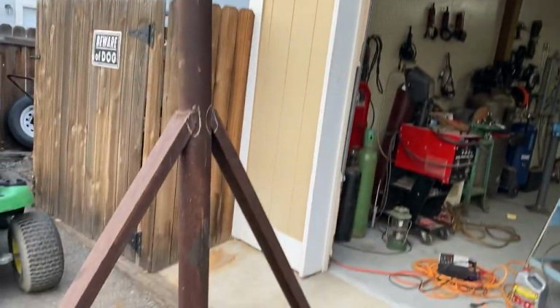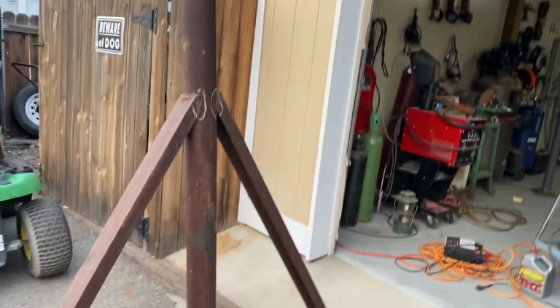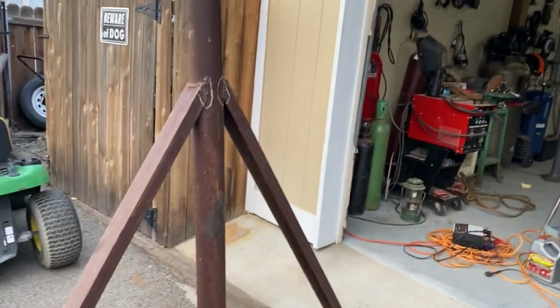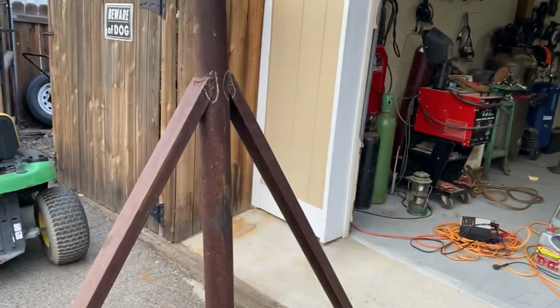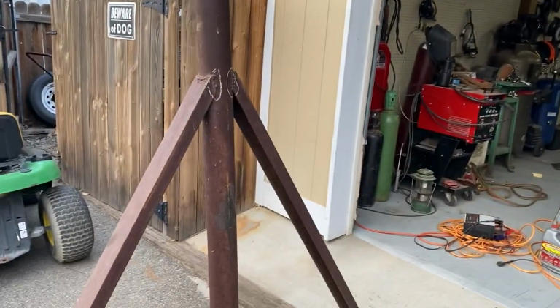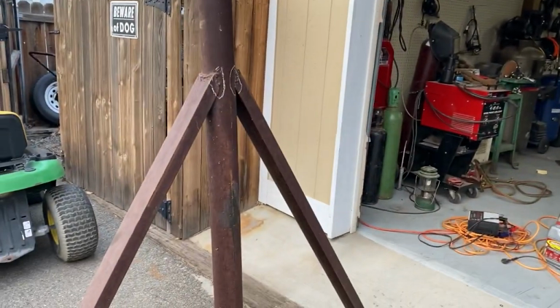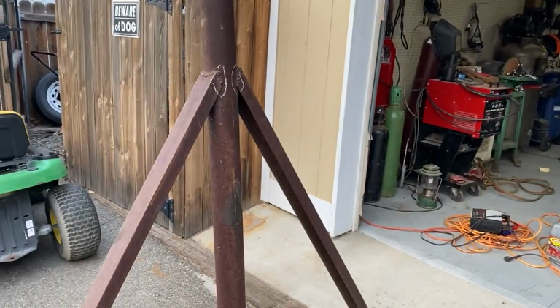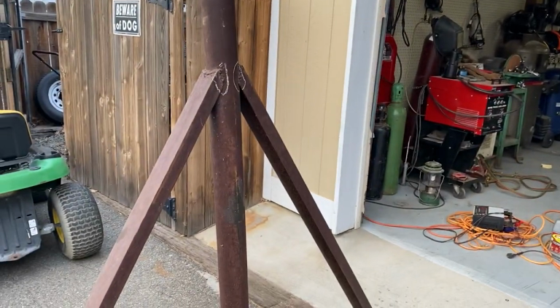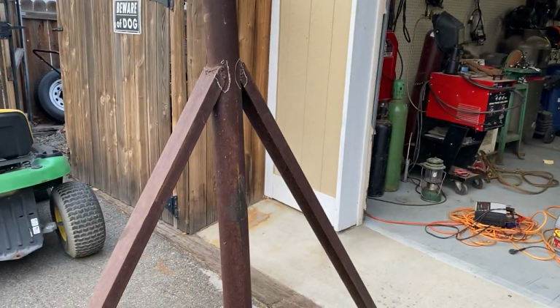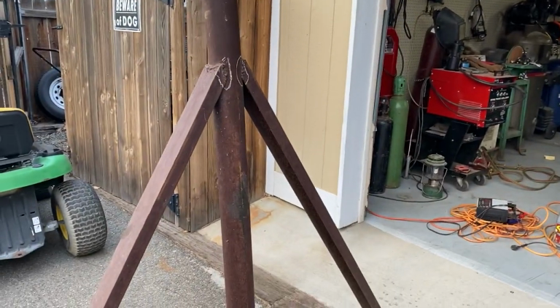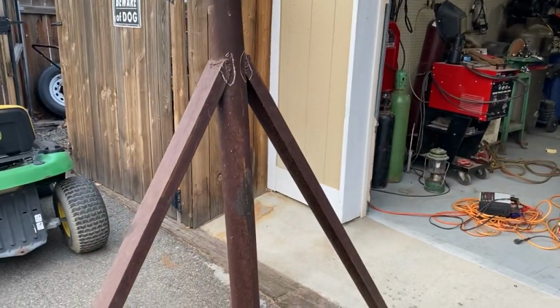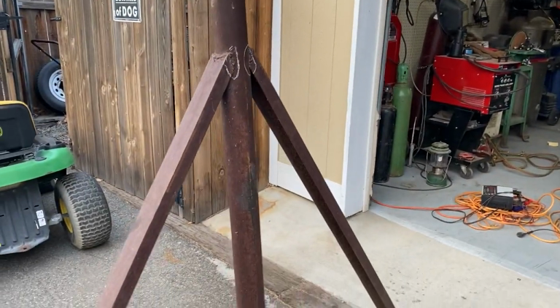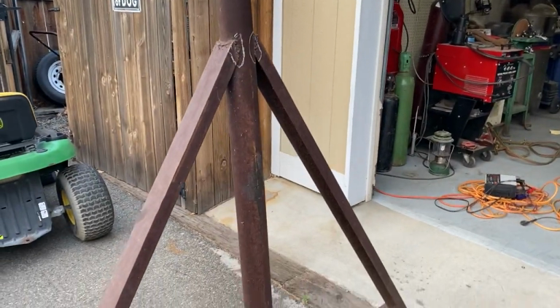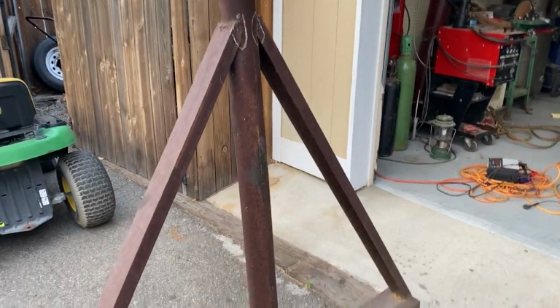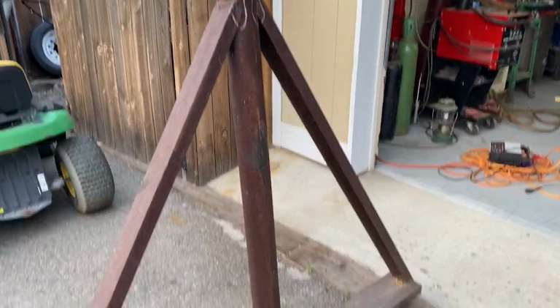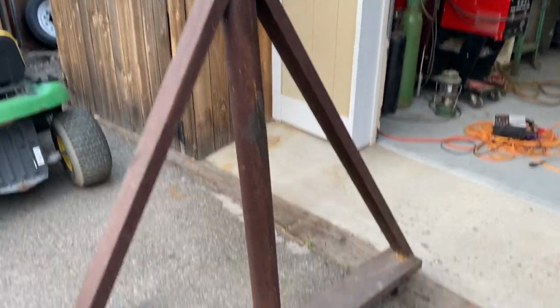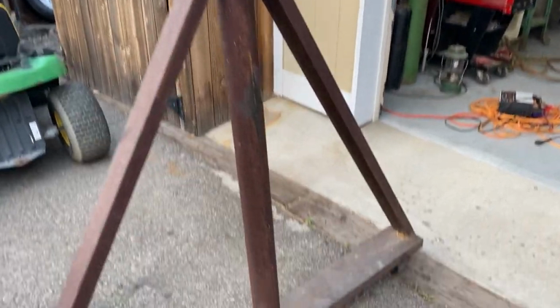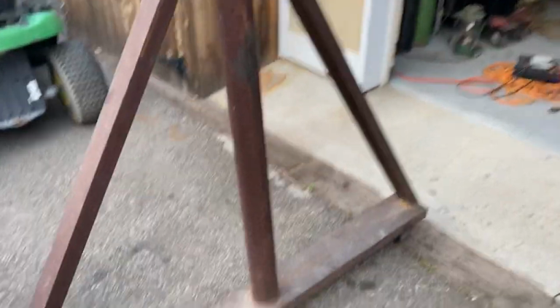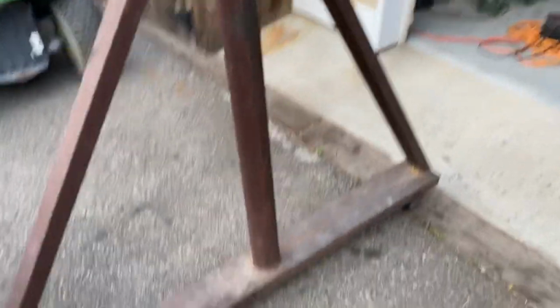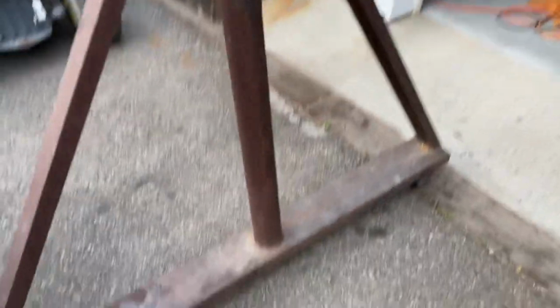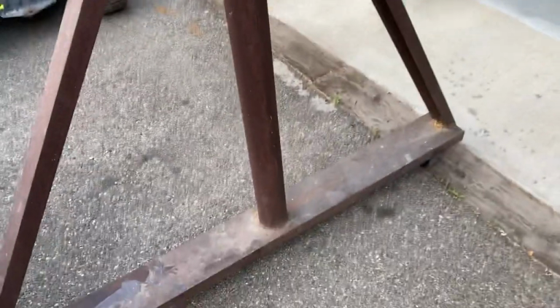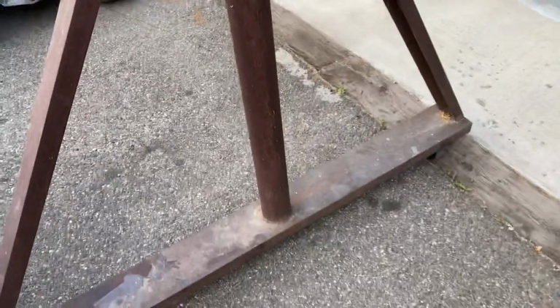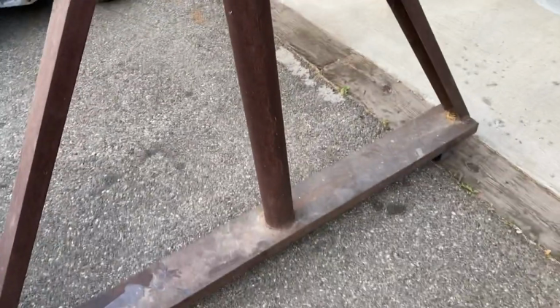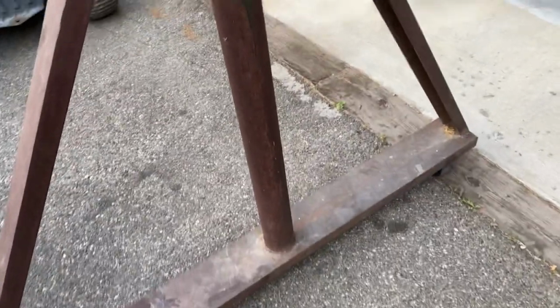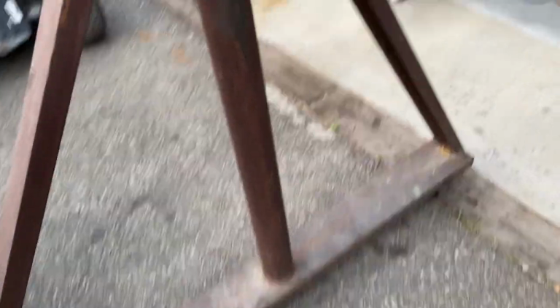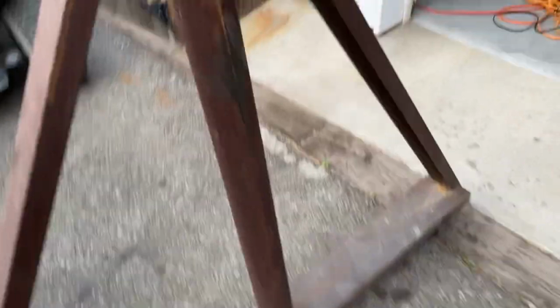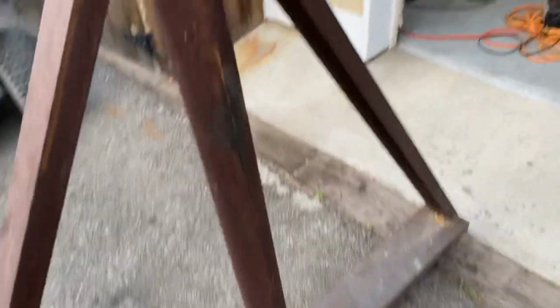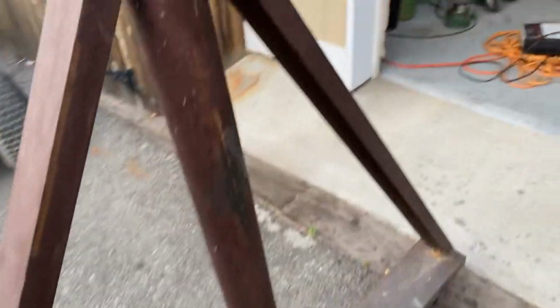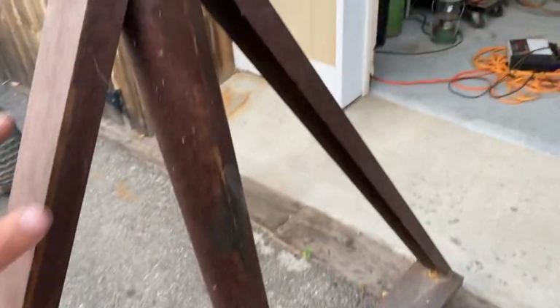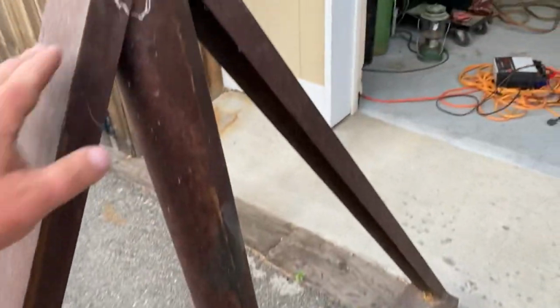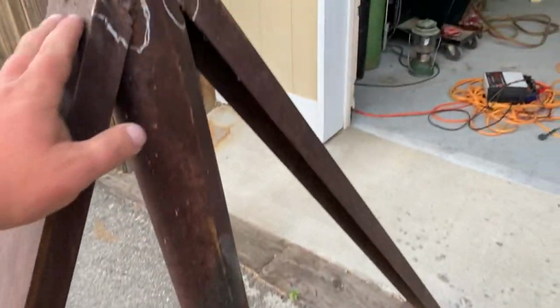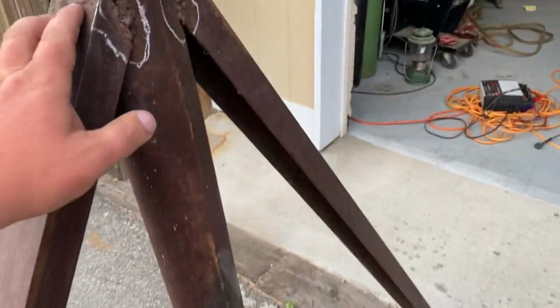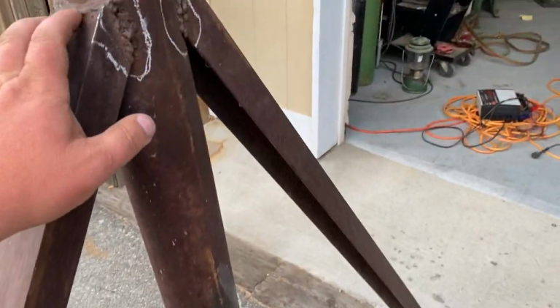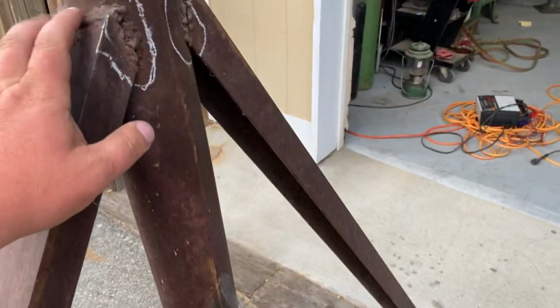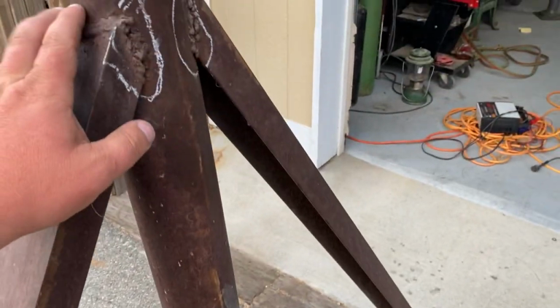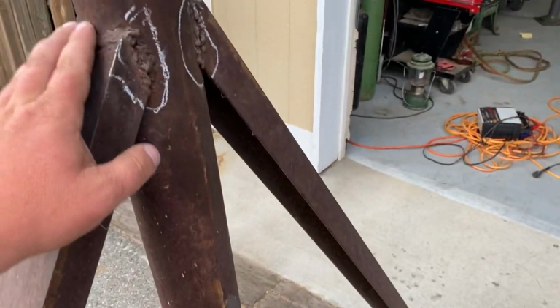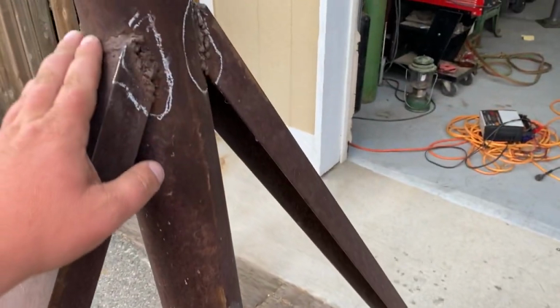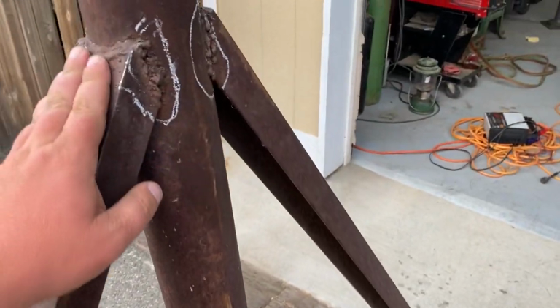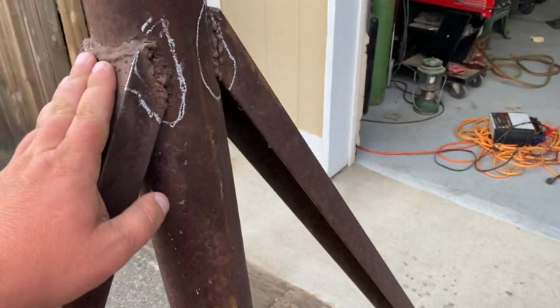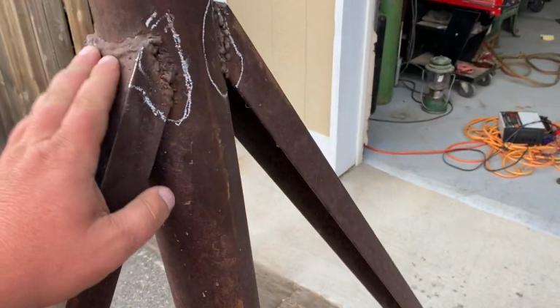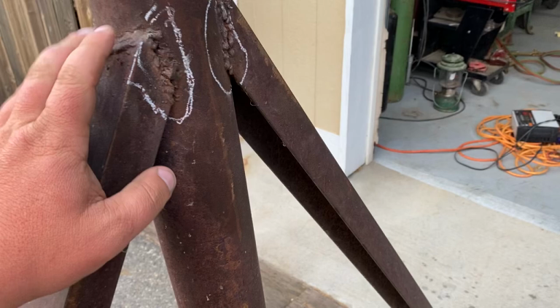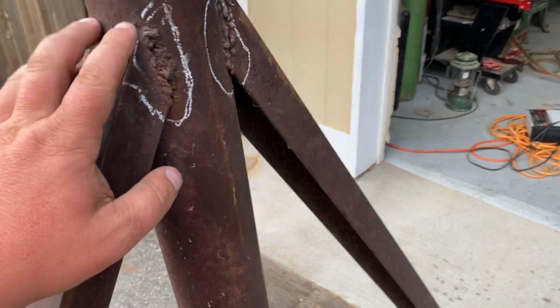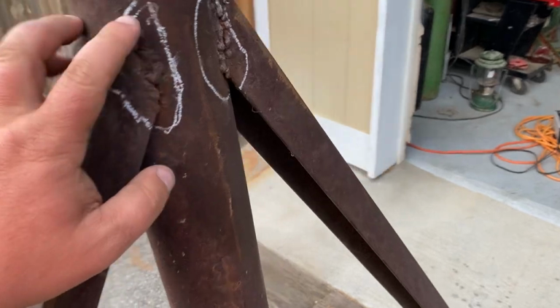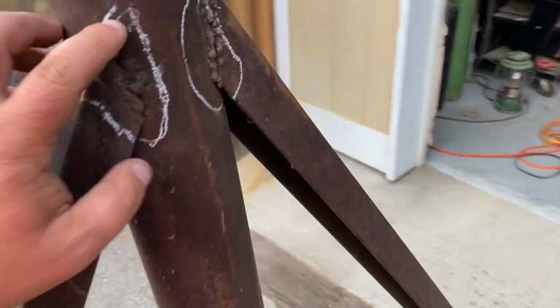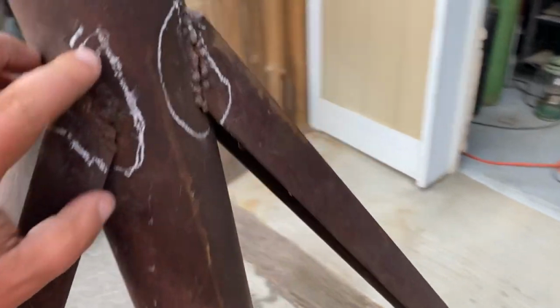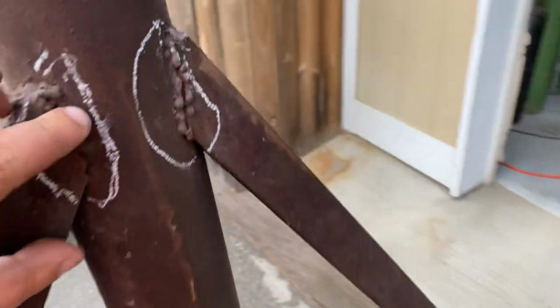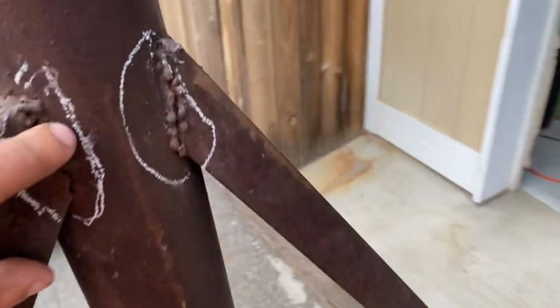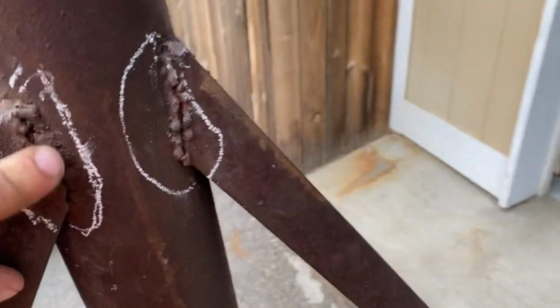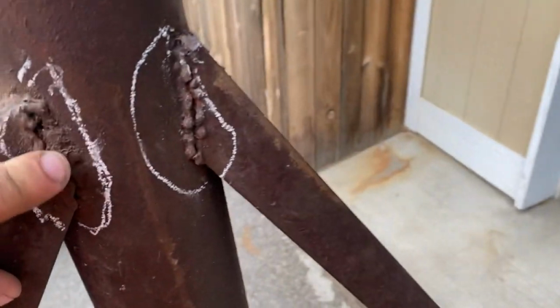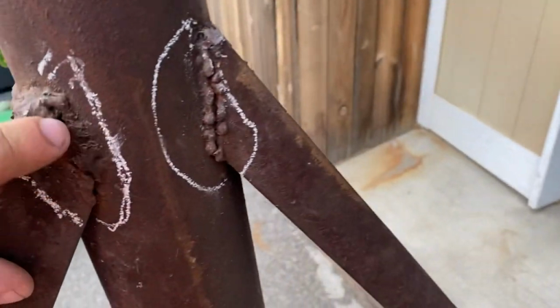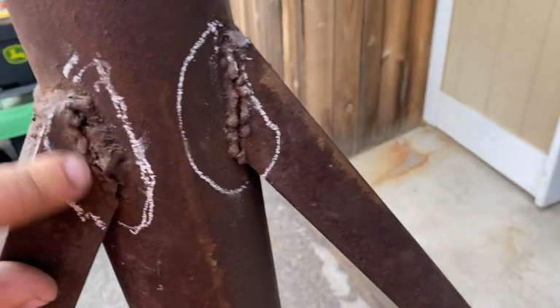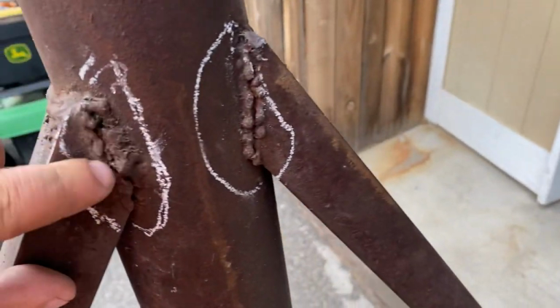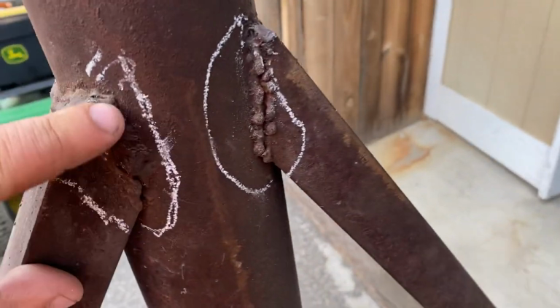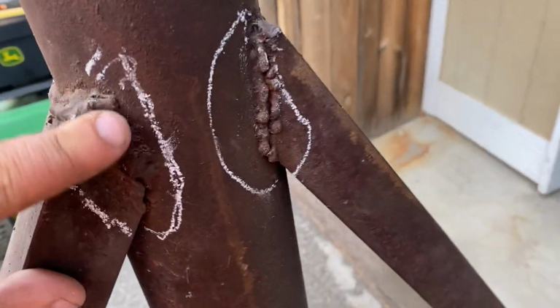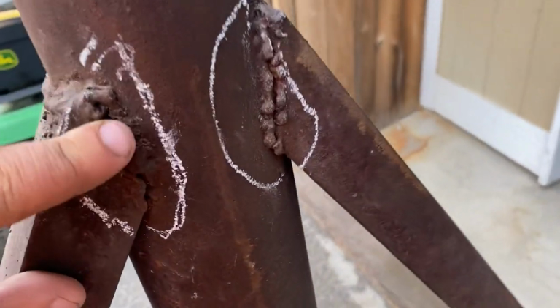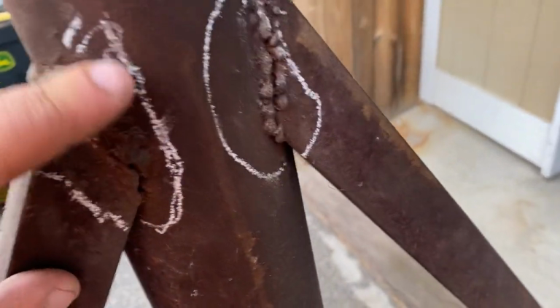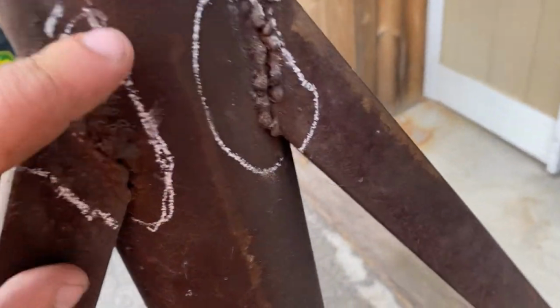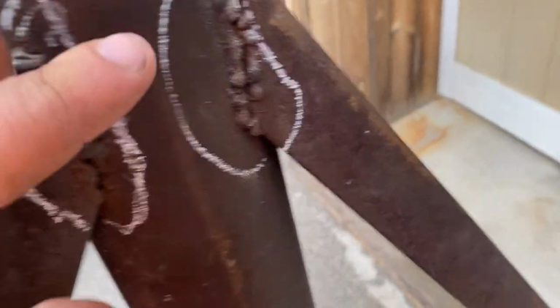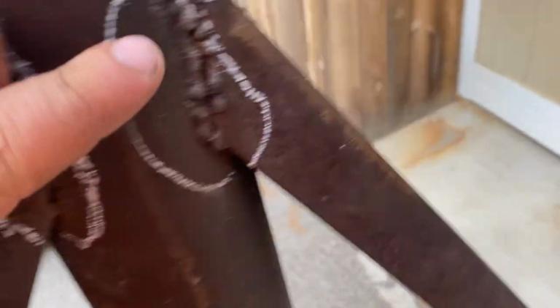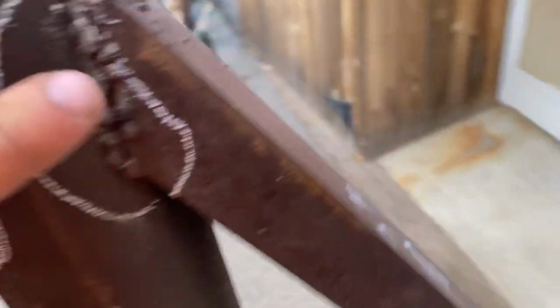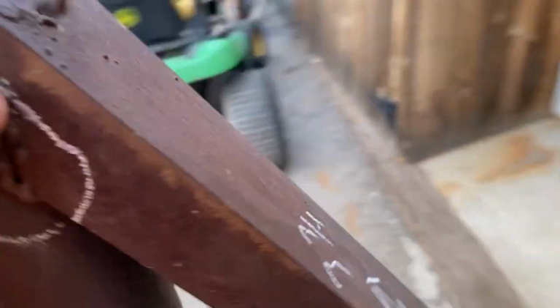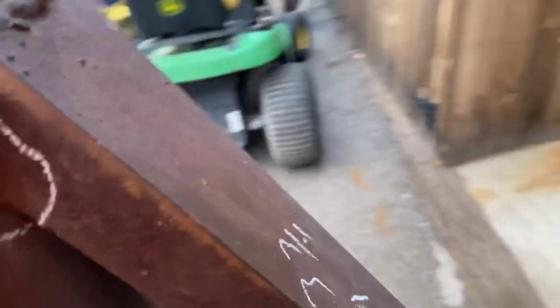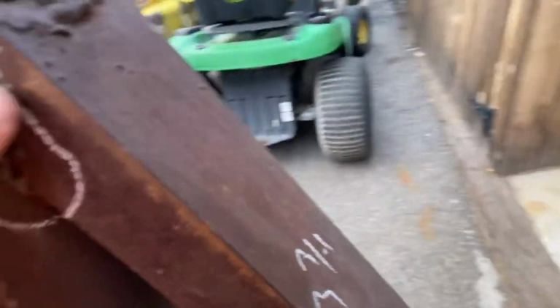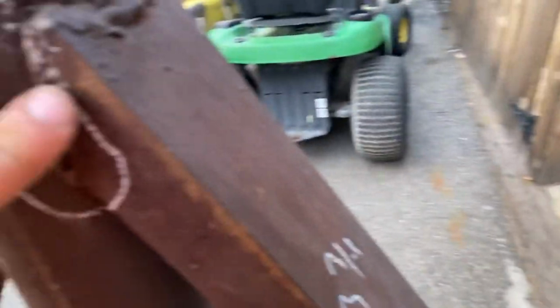Tomorrow I'll film some cleanup work on this, and I'll try to film some of the welding for you.